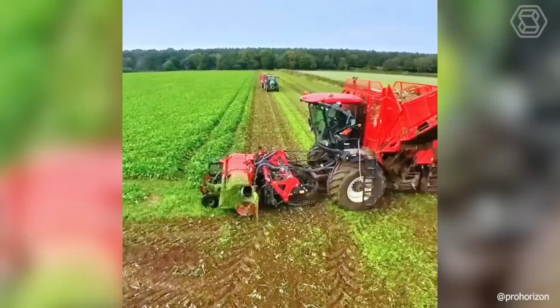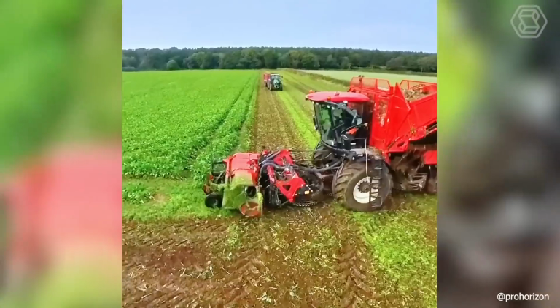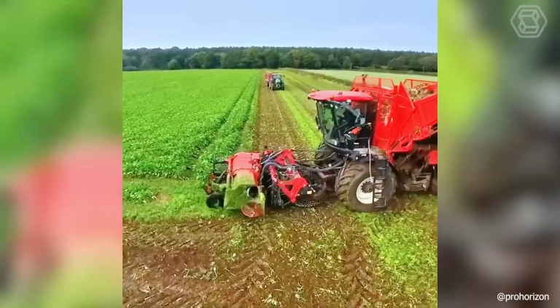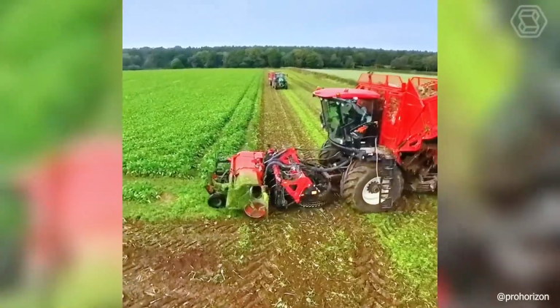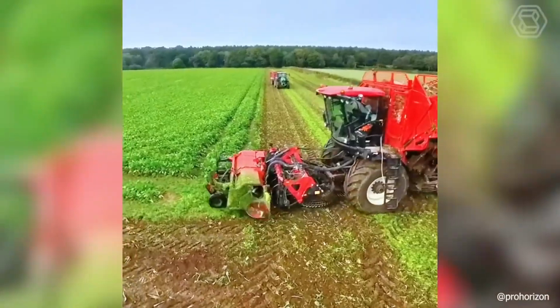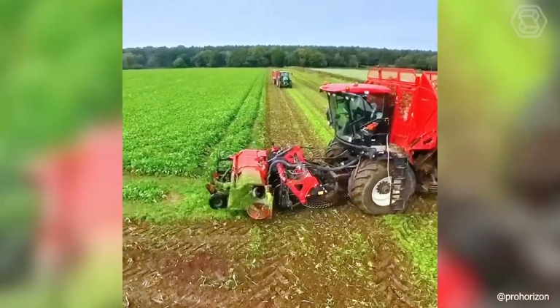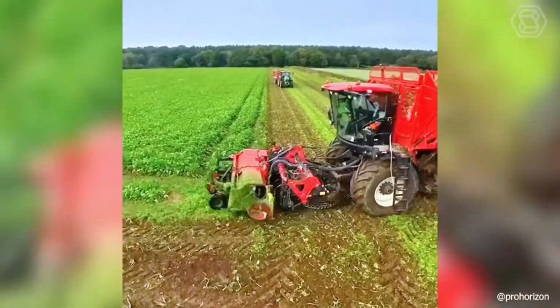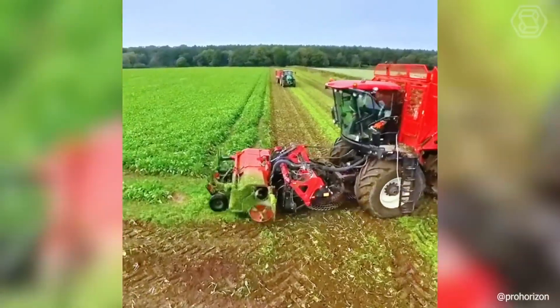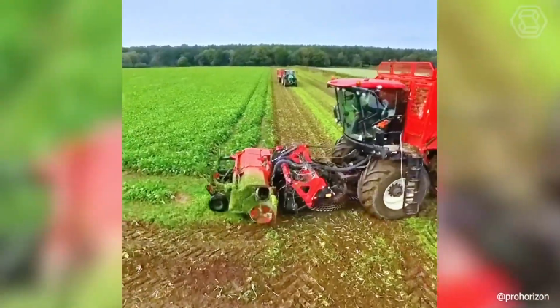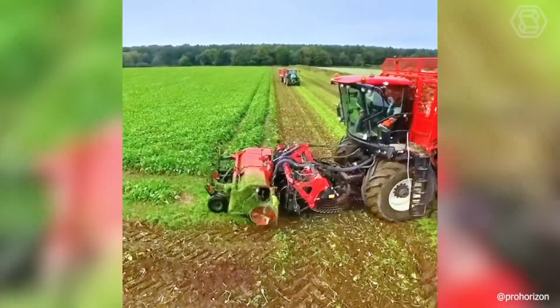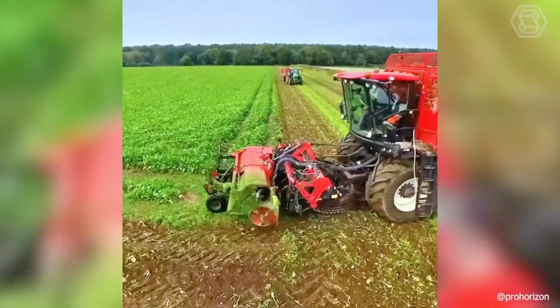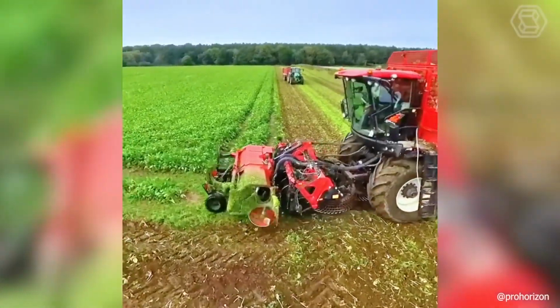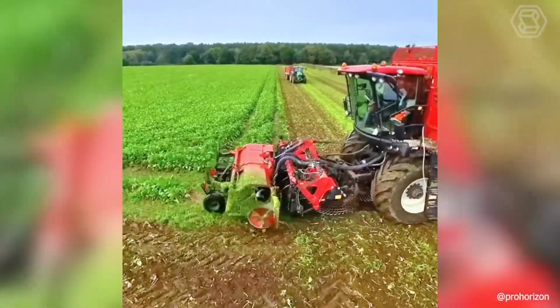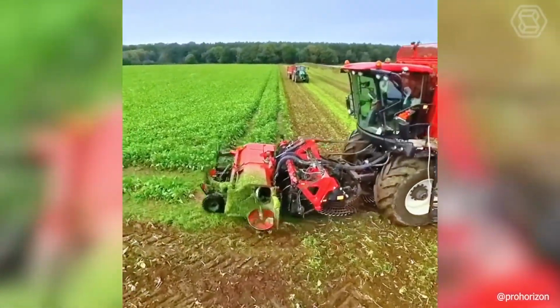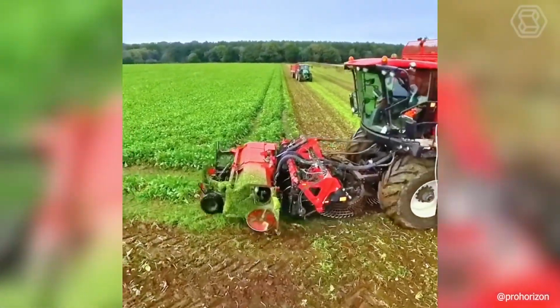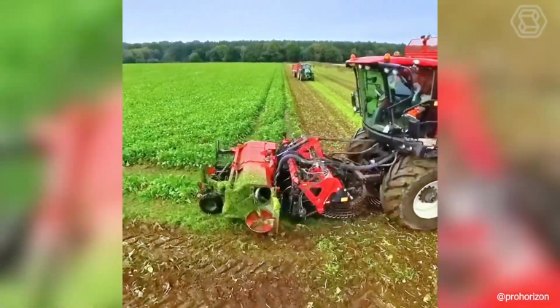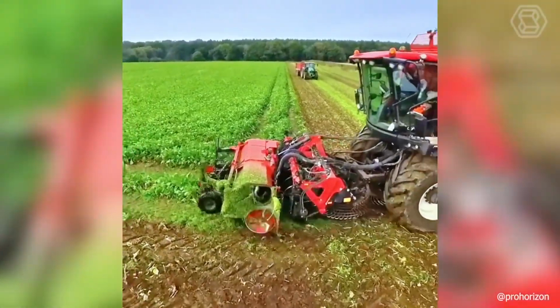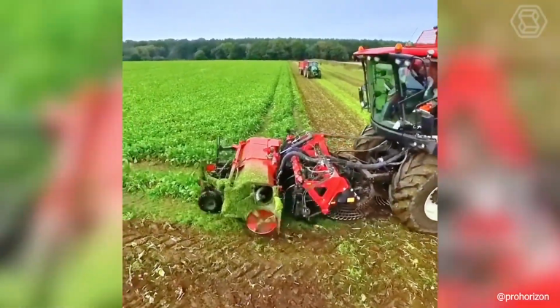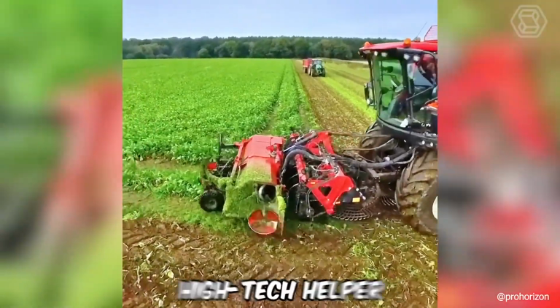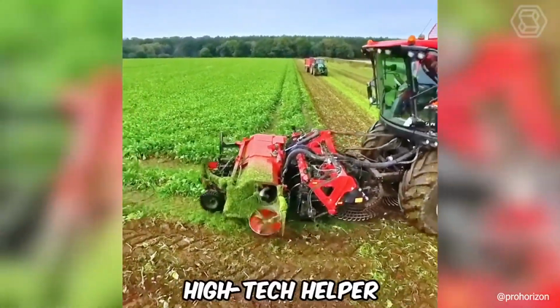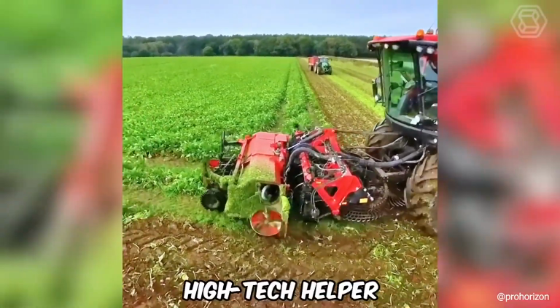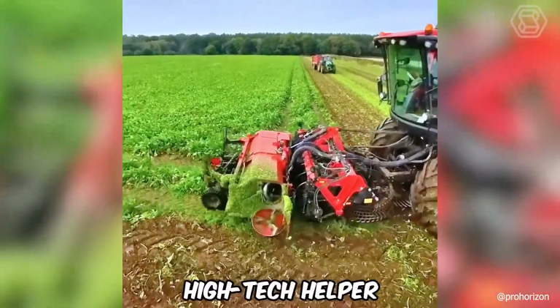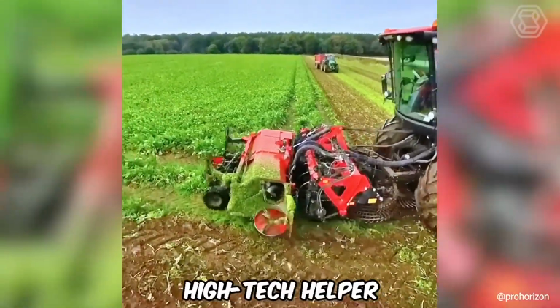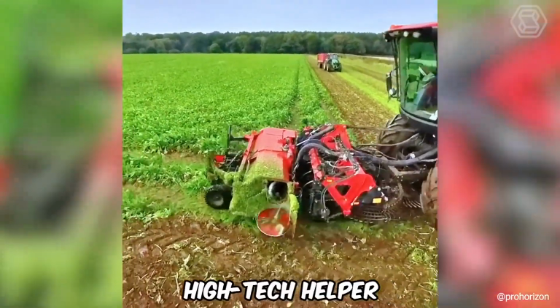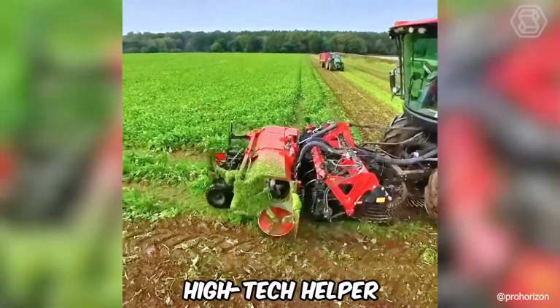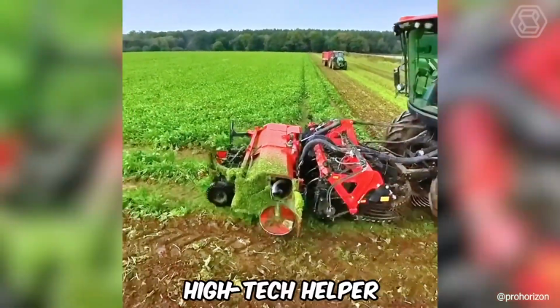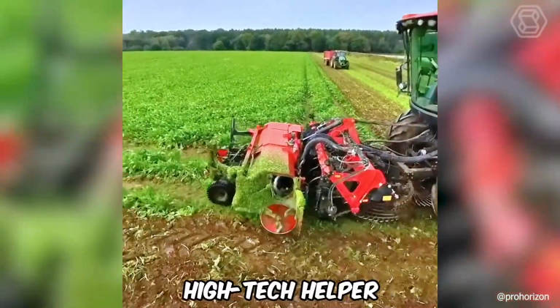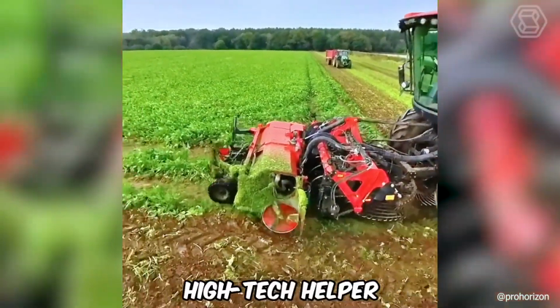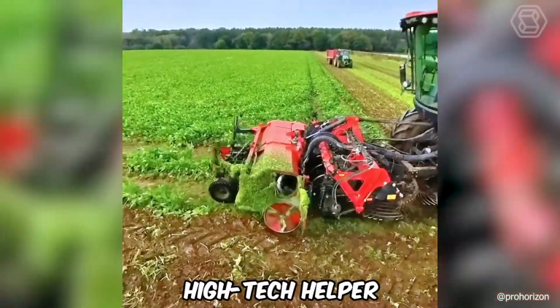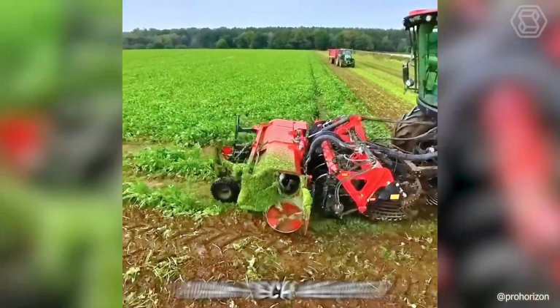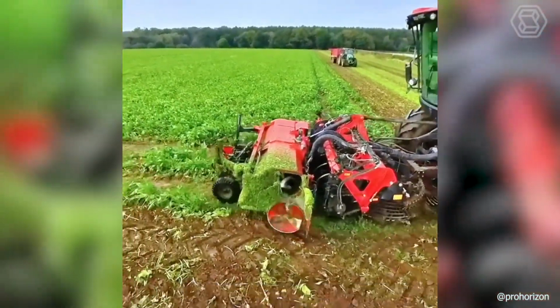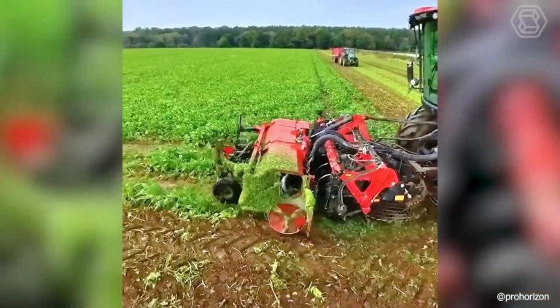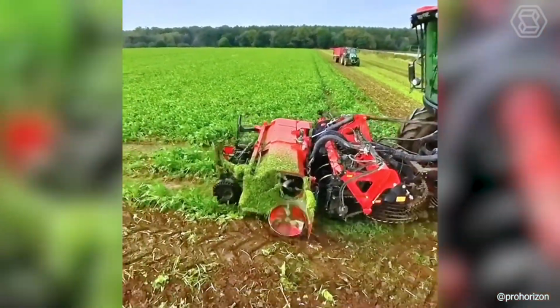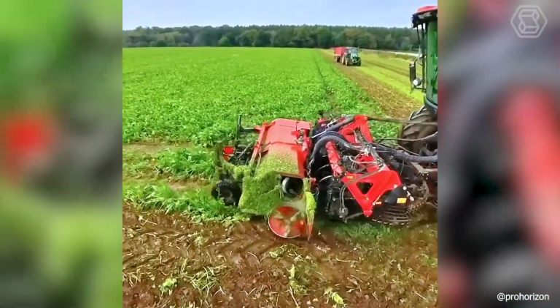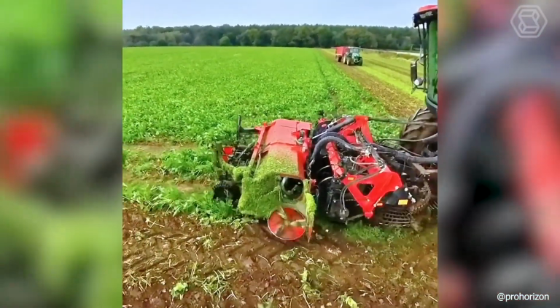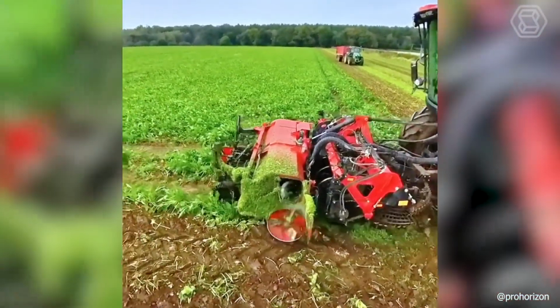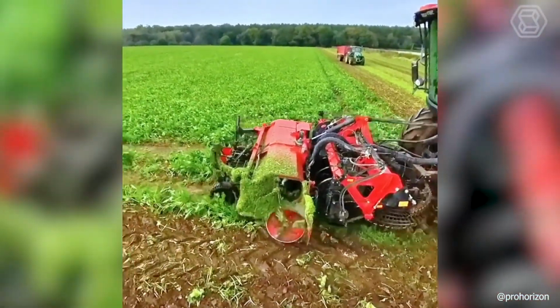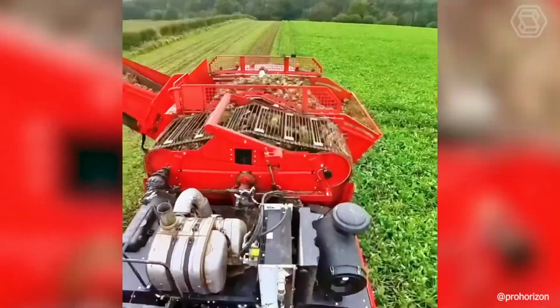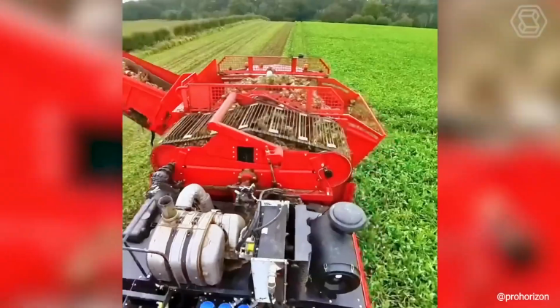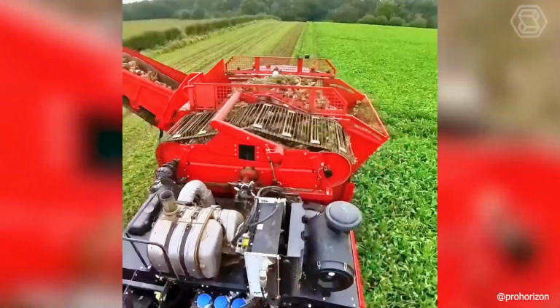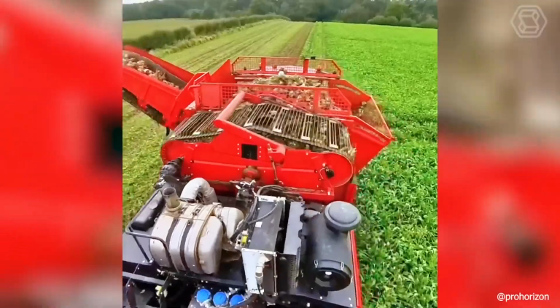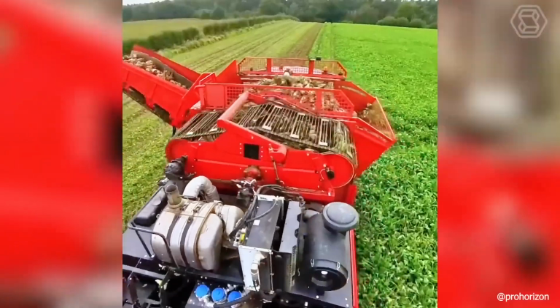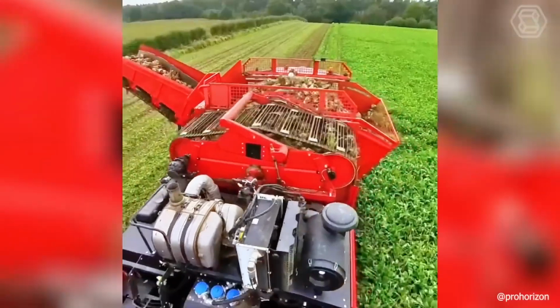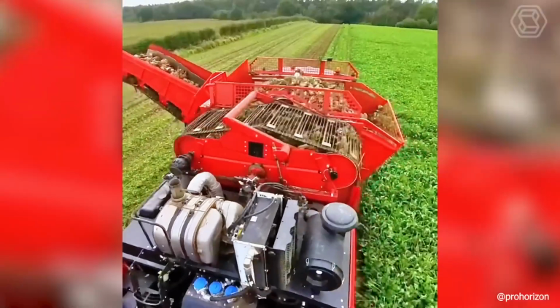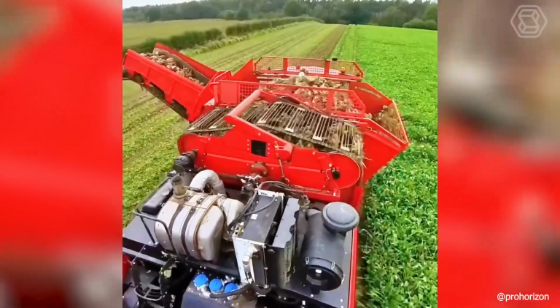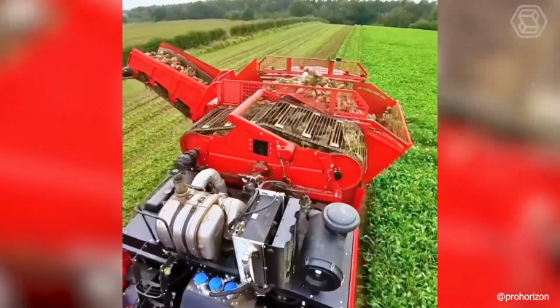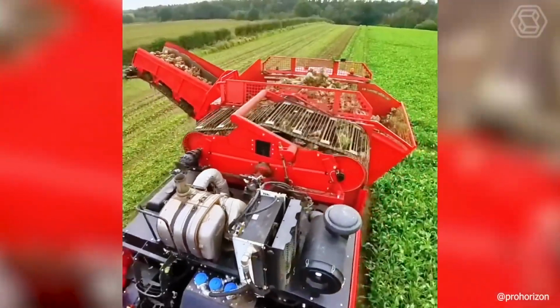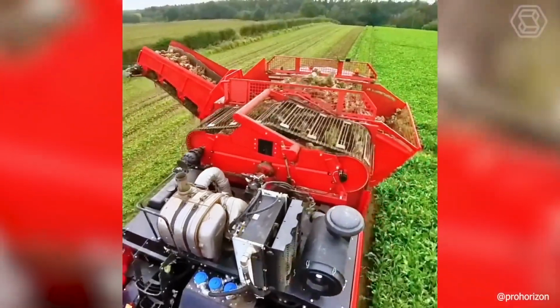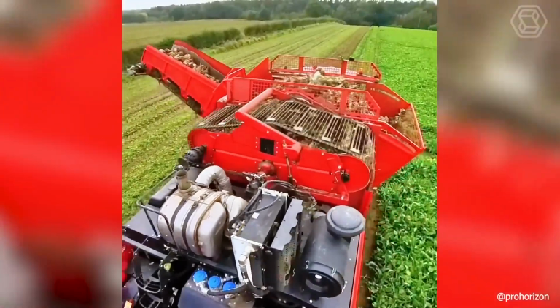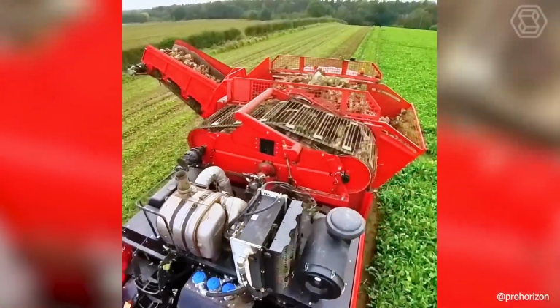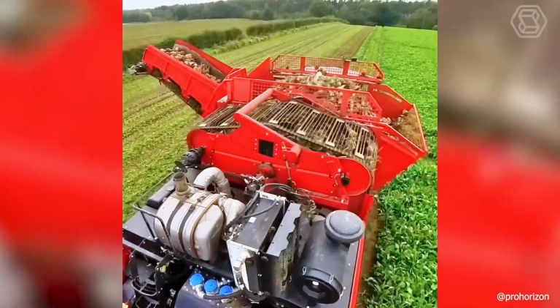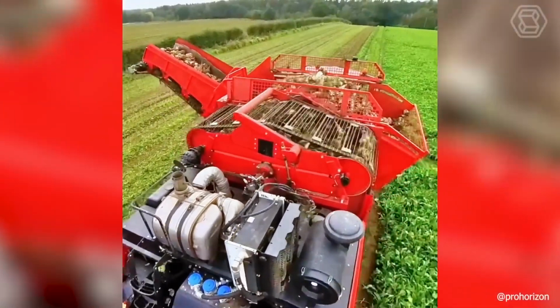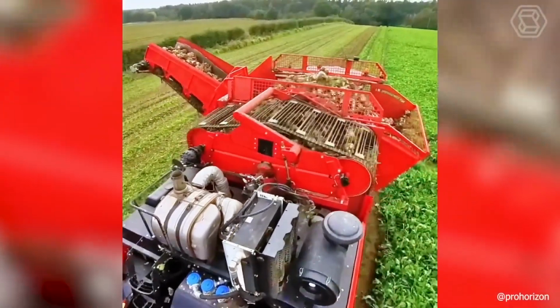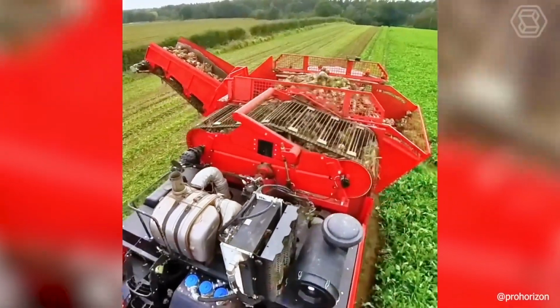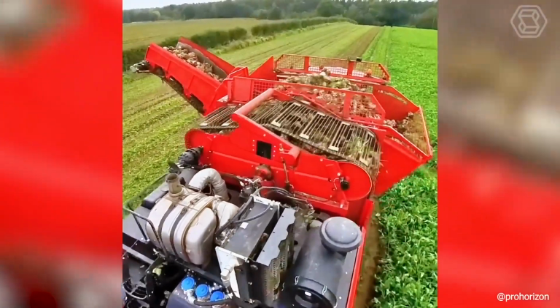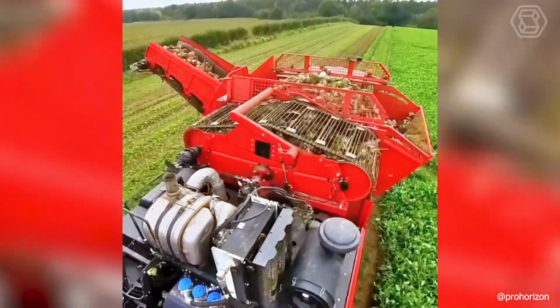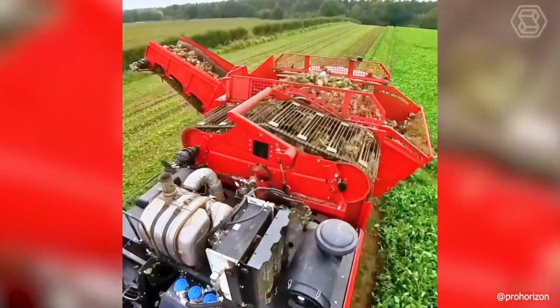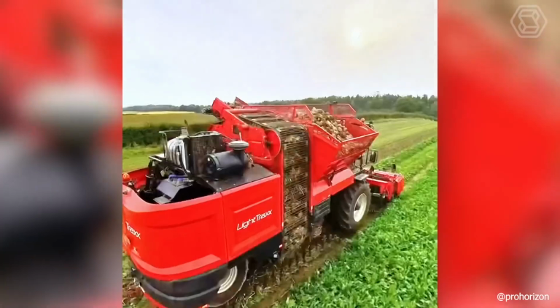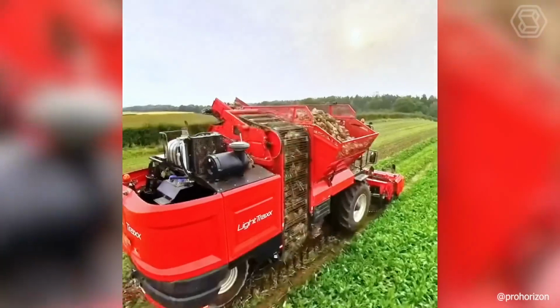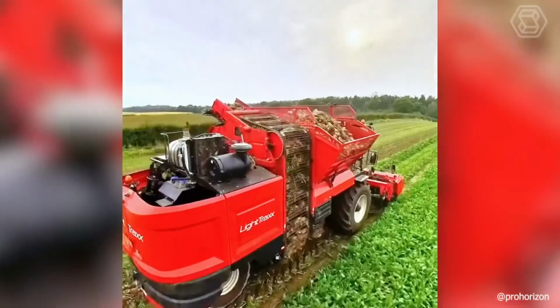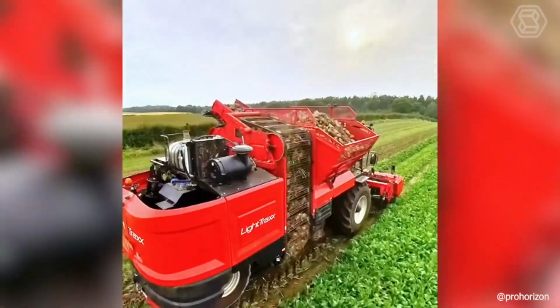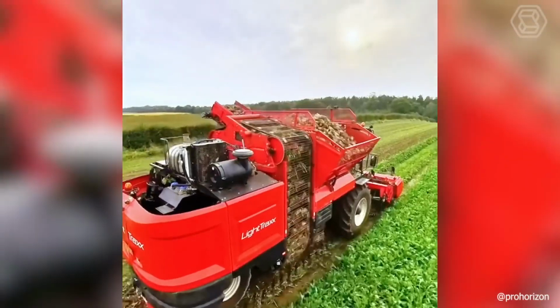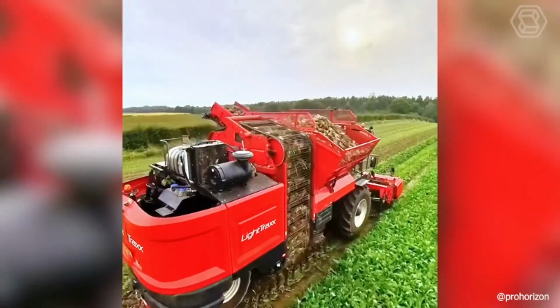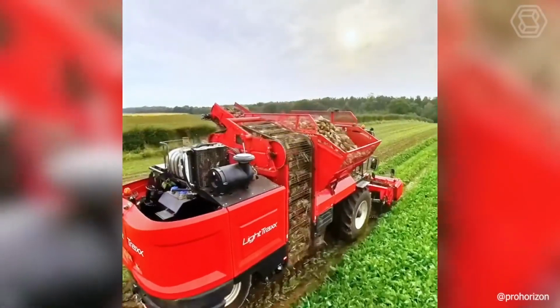It's cool to have such a powerful and high-tech helper when harvesting sugar beets, so you can relax and enjoy the process.